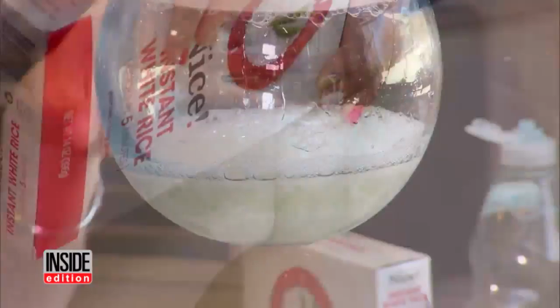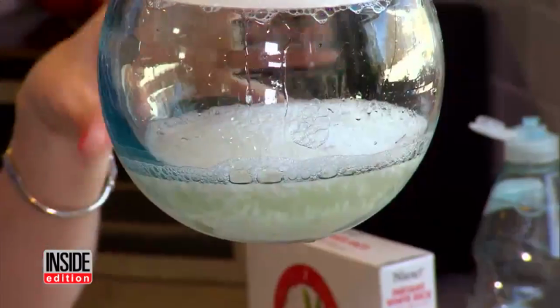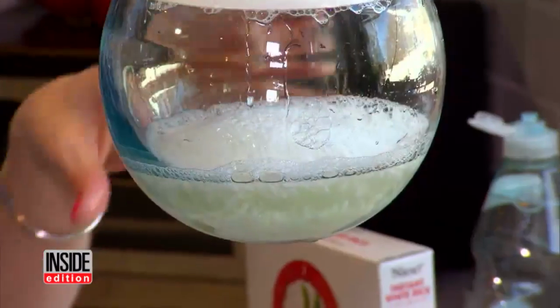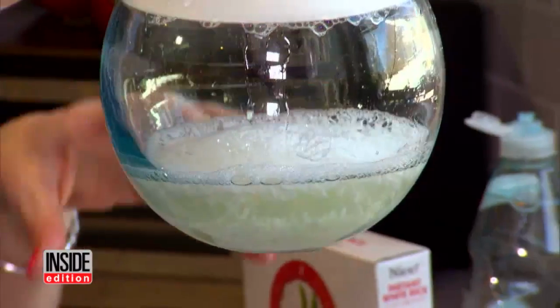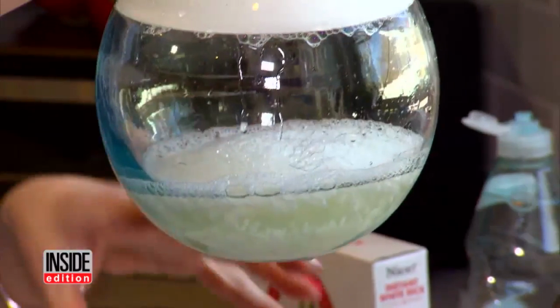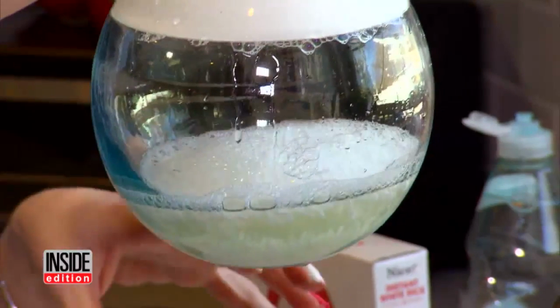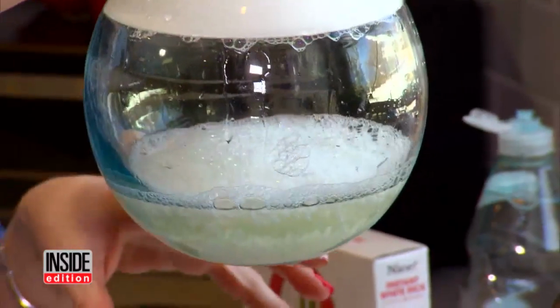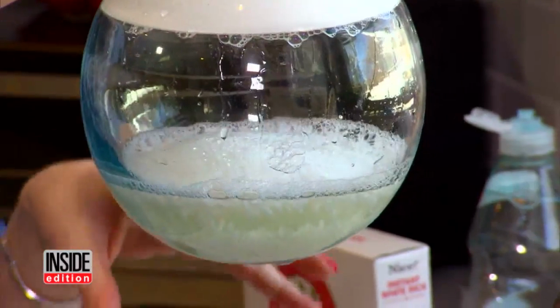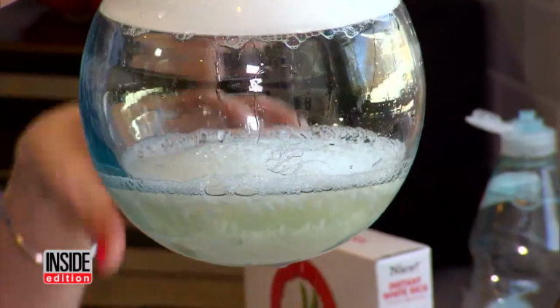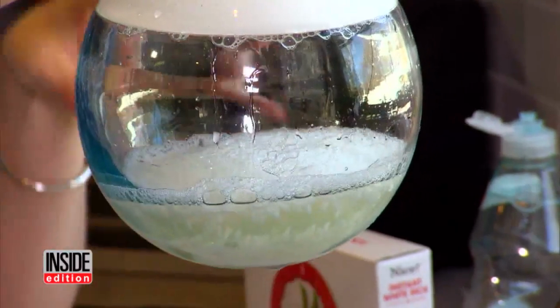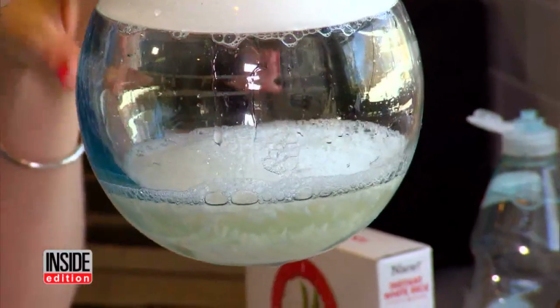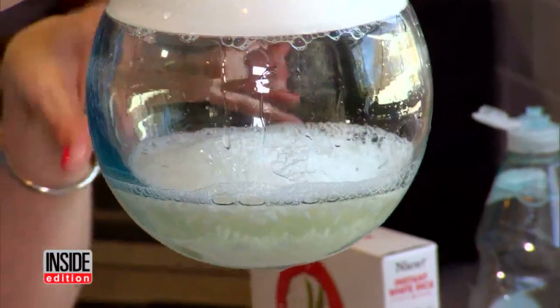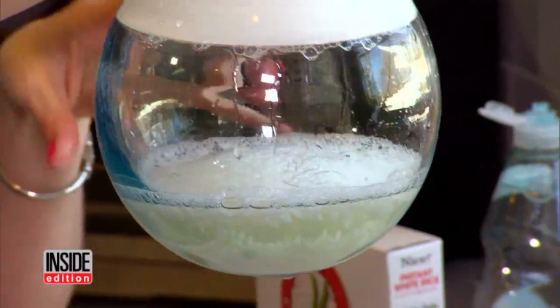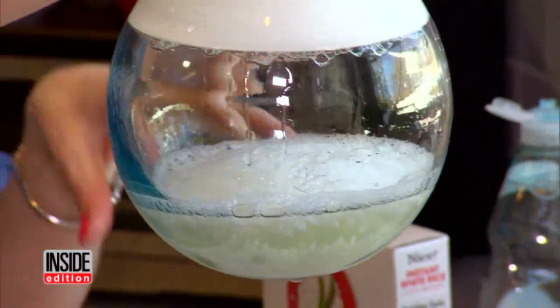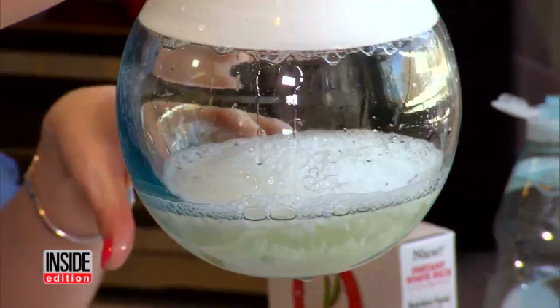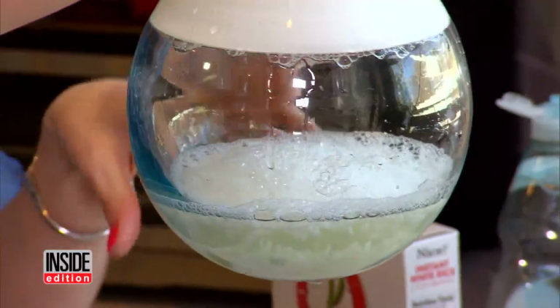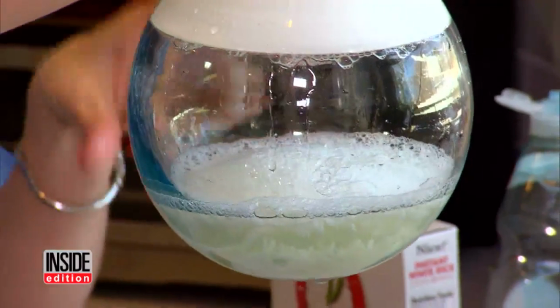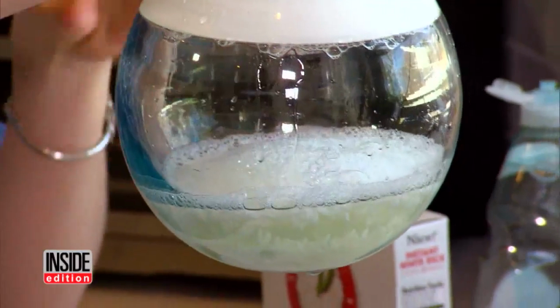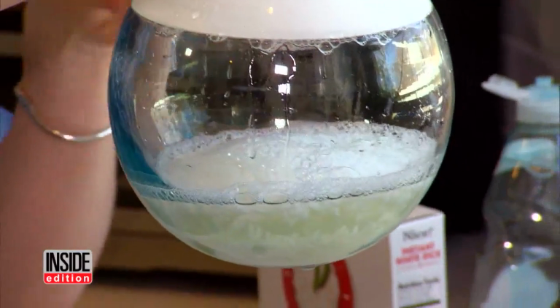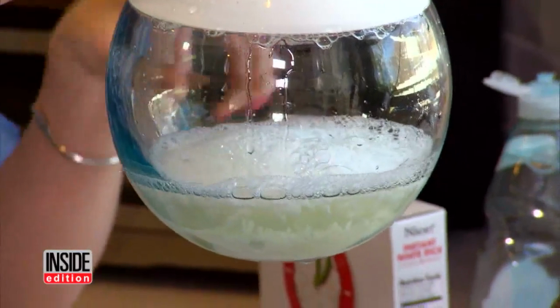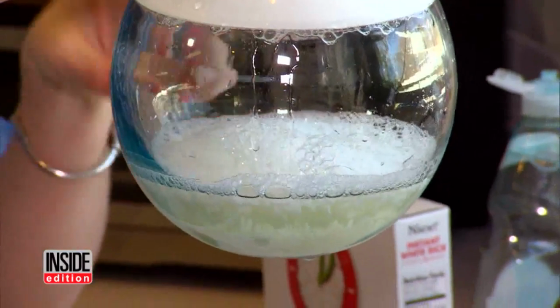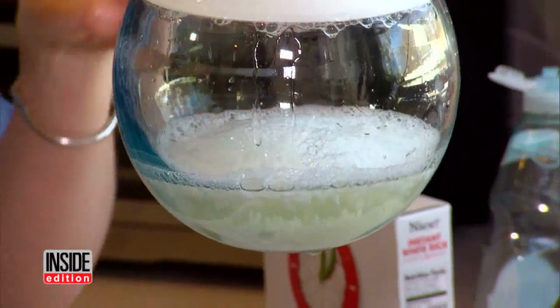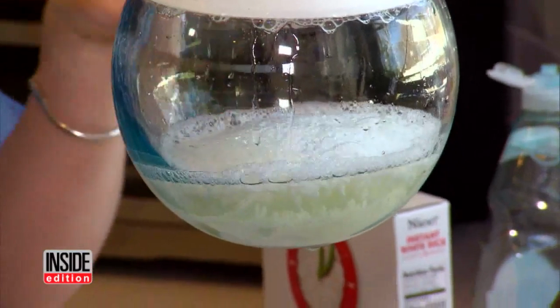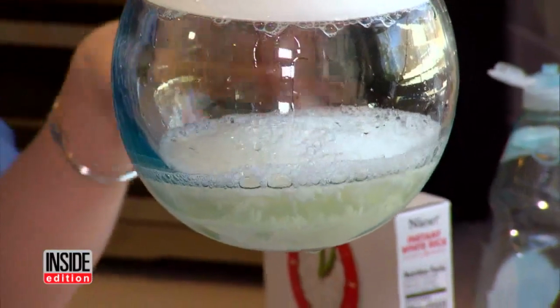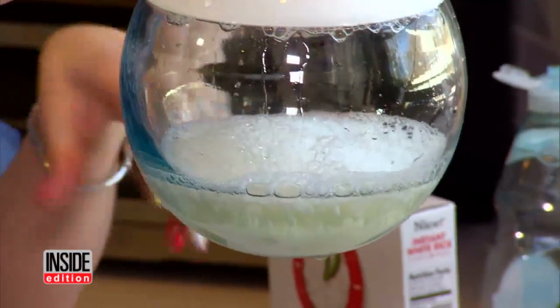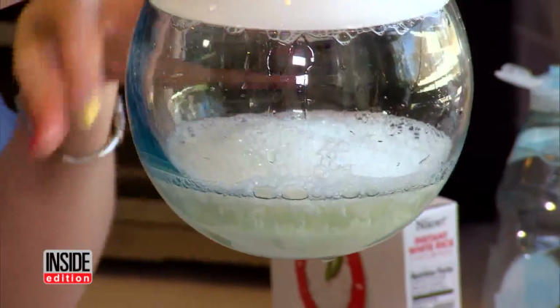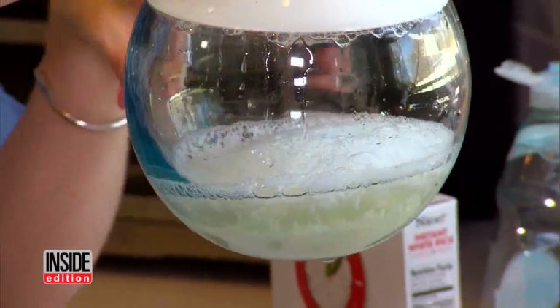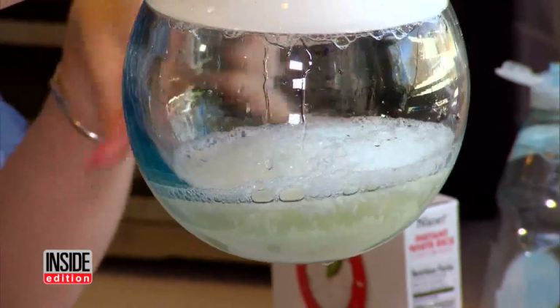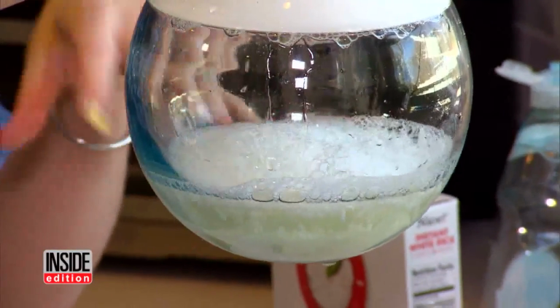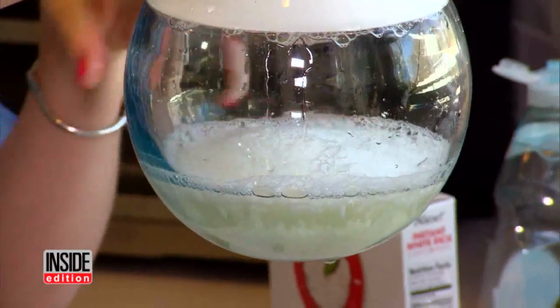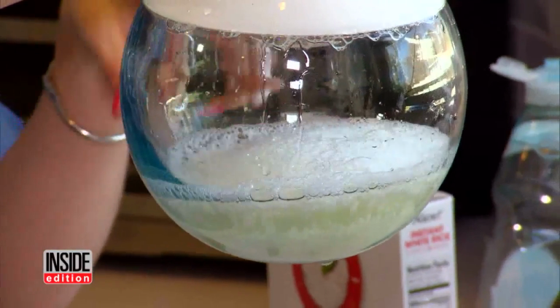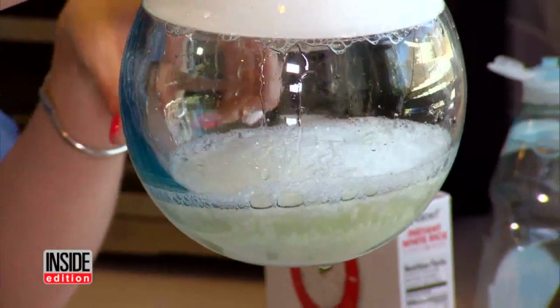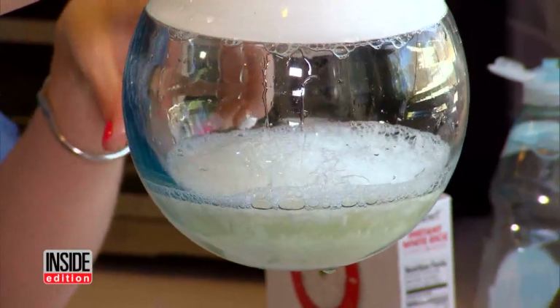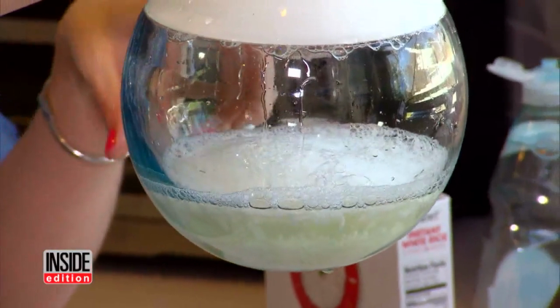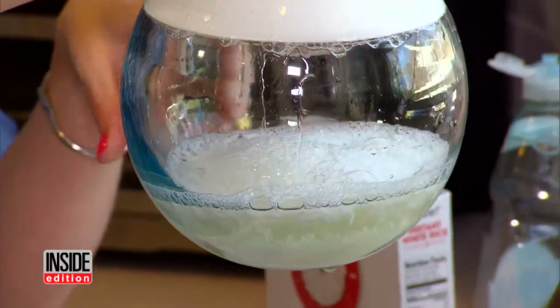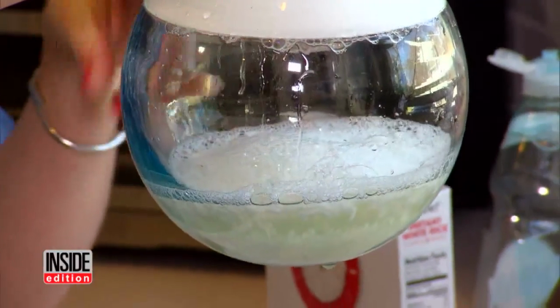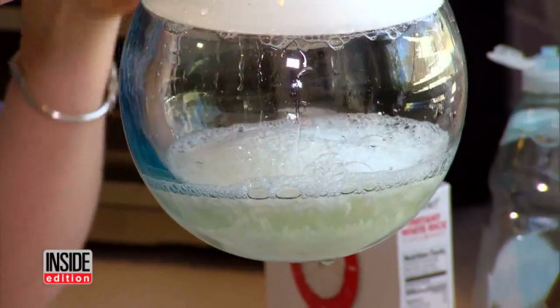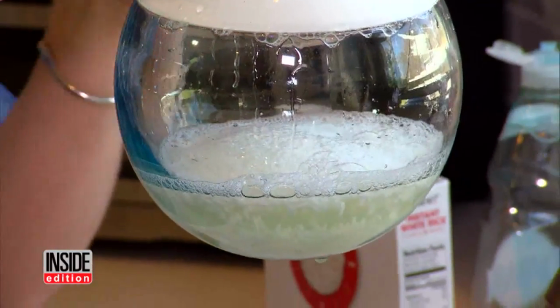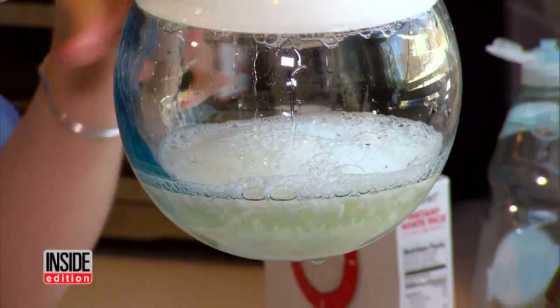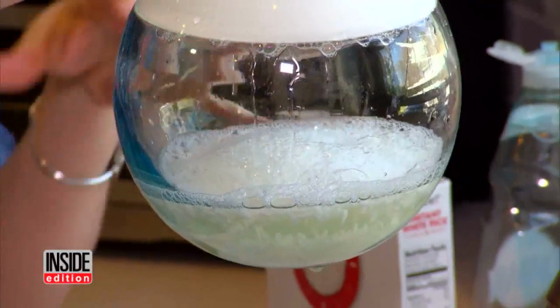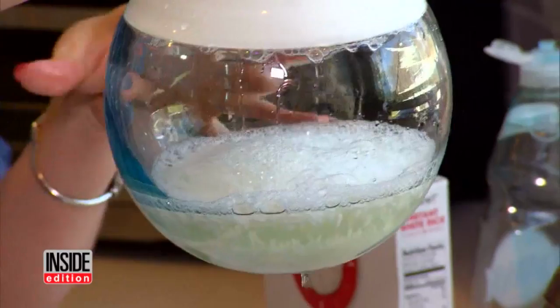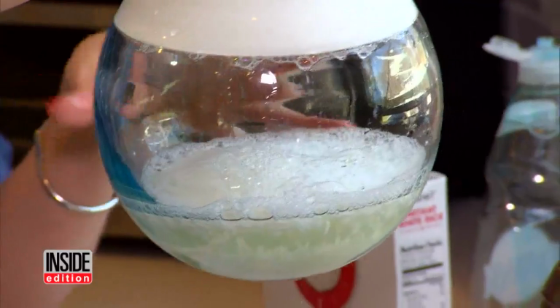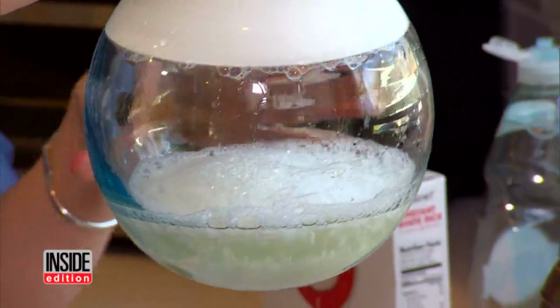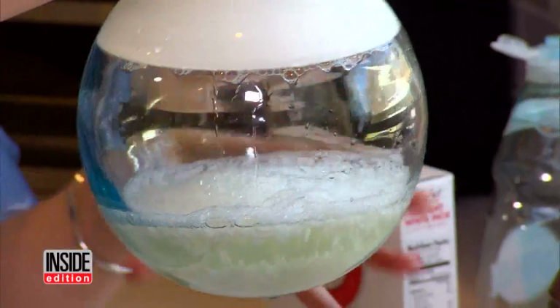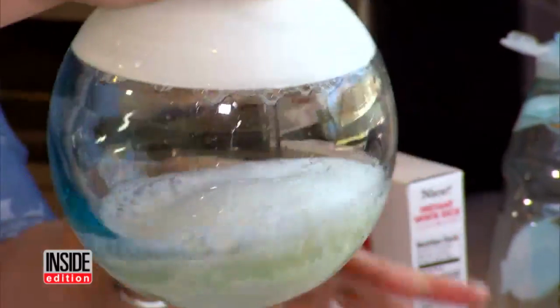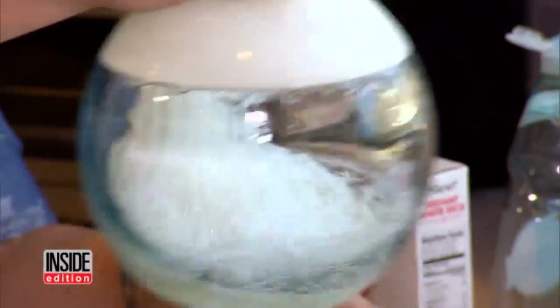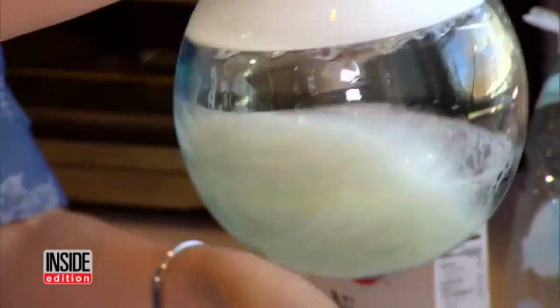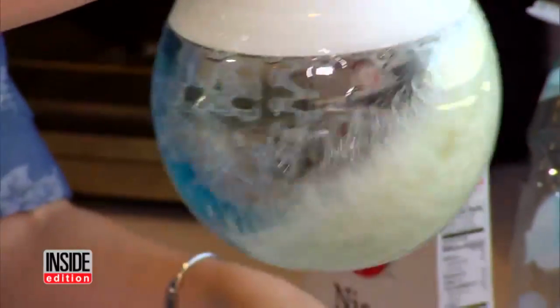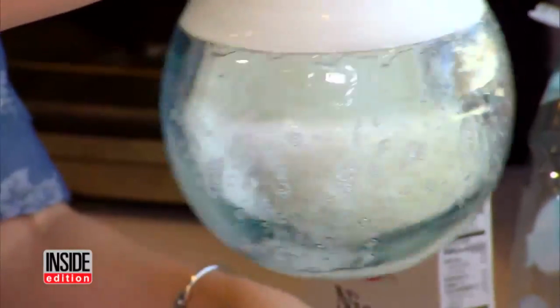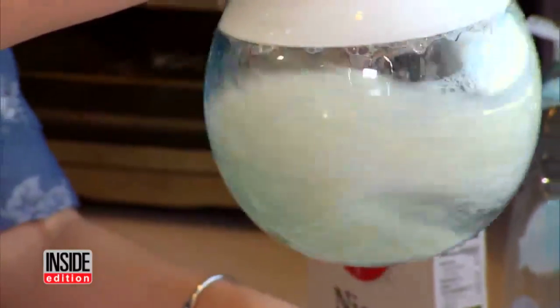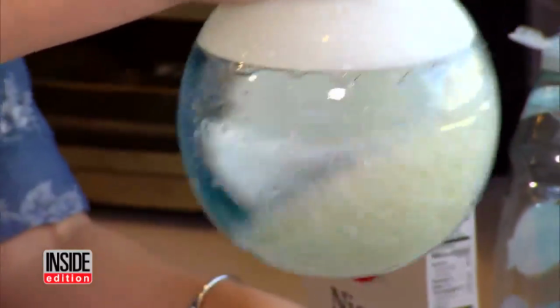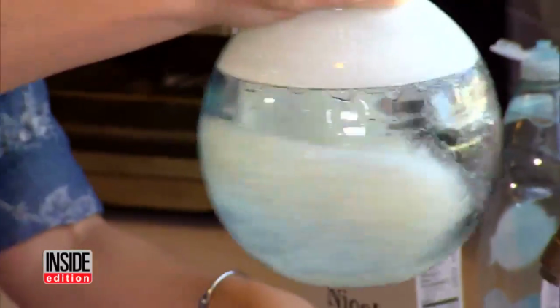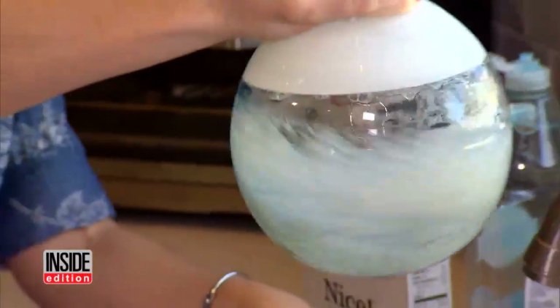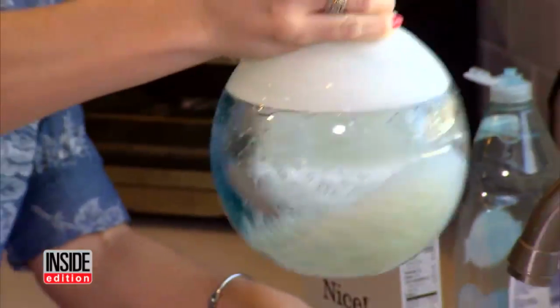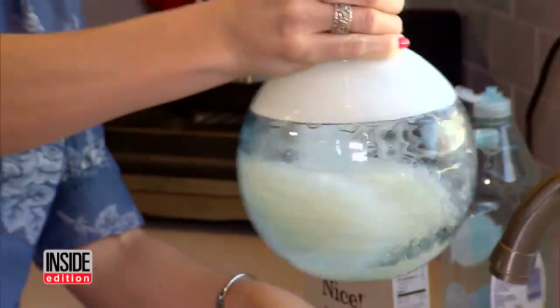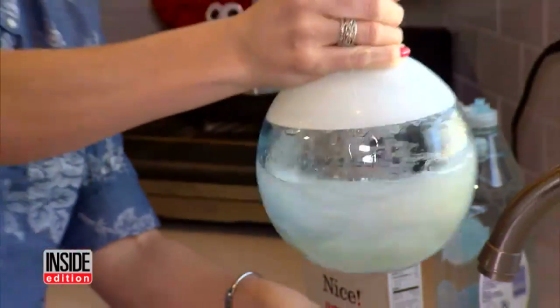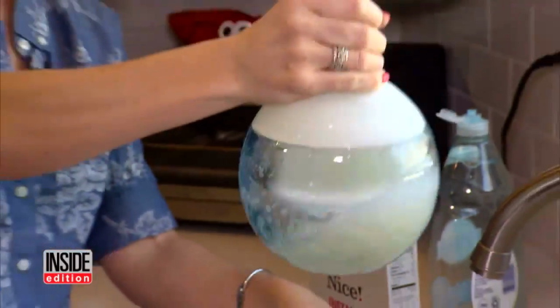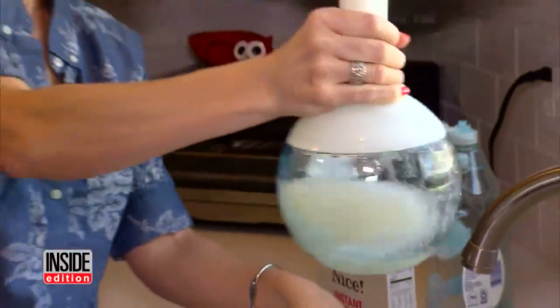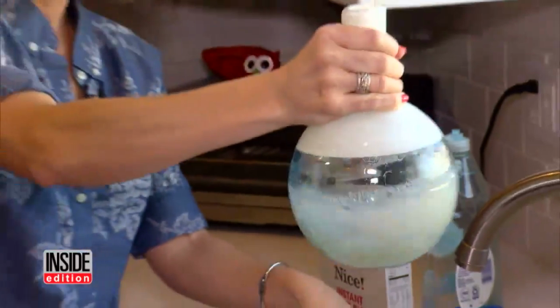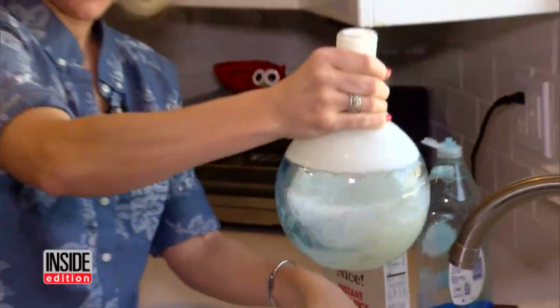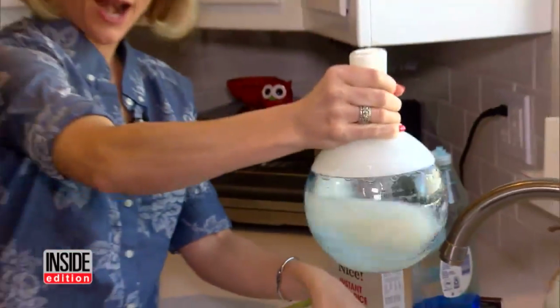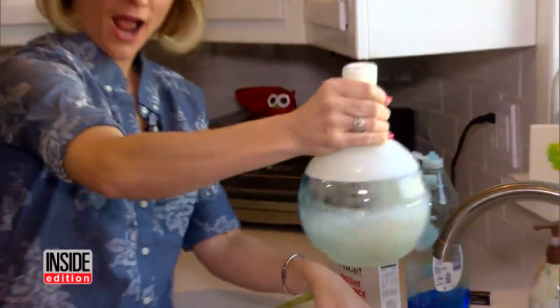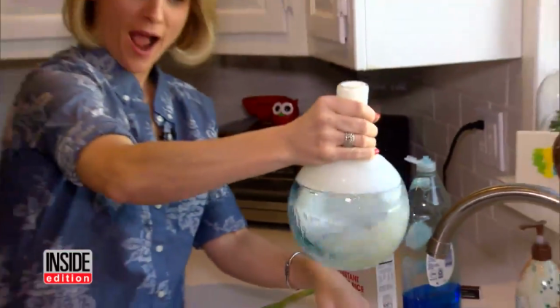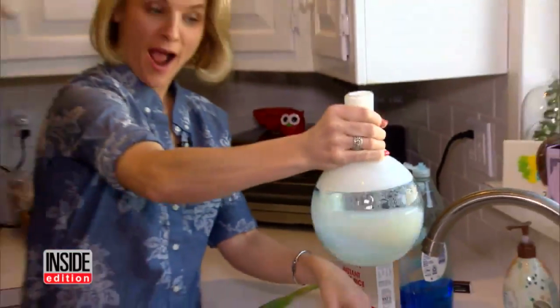So the rice is in the bottom, and when you shake it around, it scrubs off all the grime. How cool — I never would have thought of that.